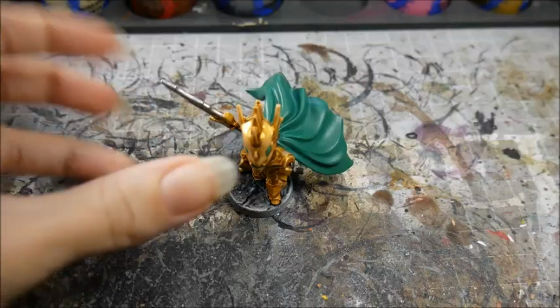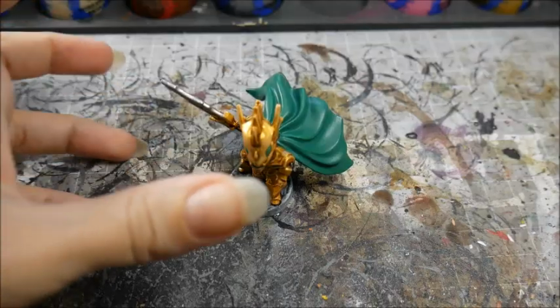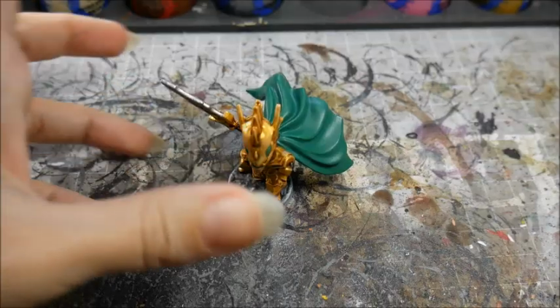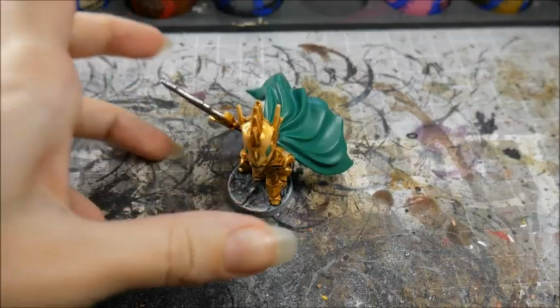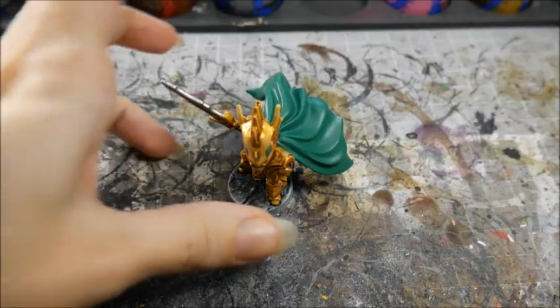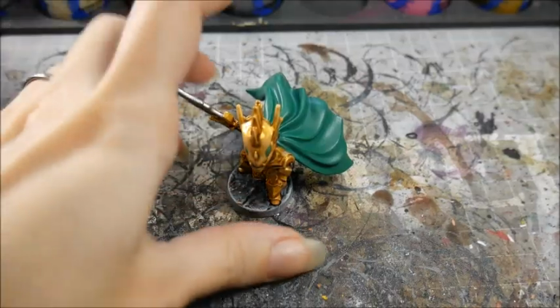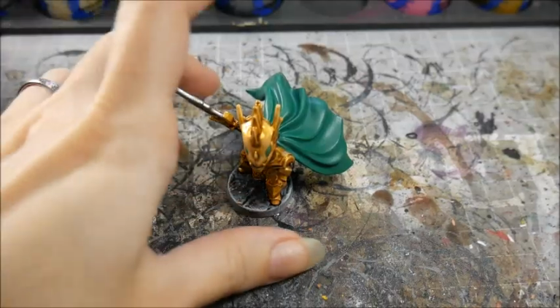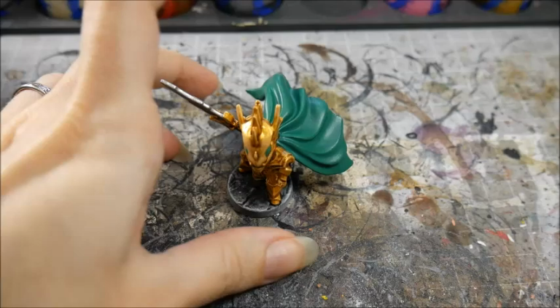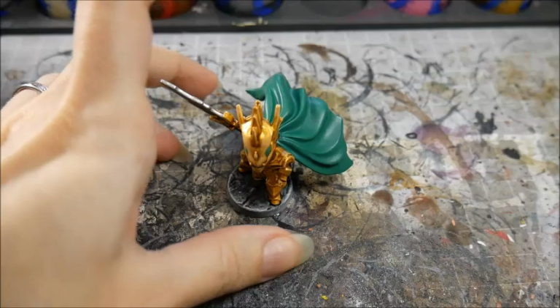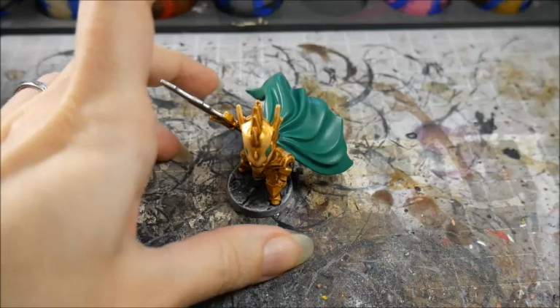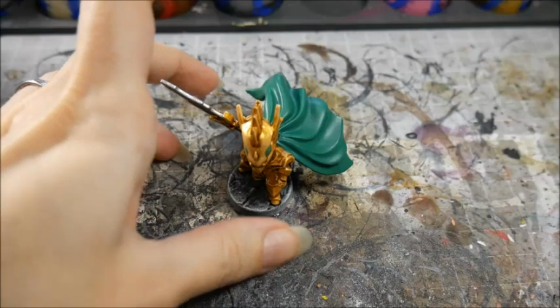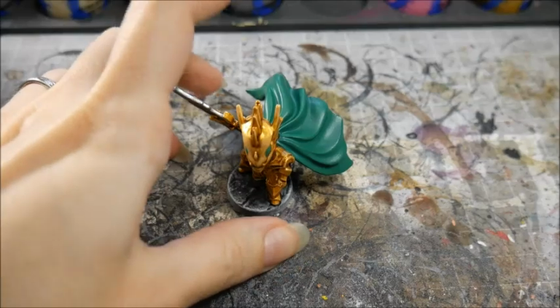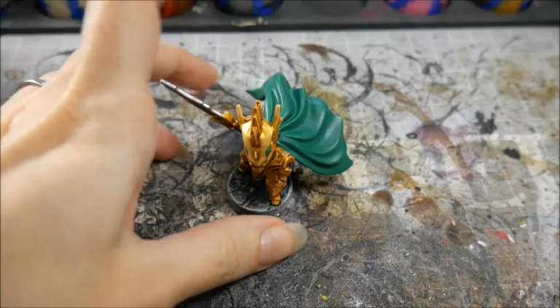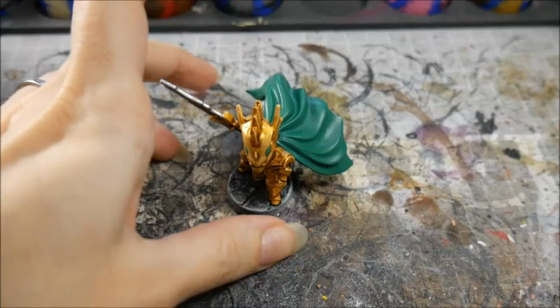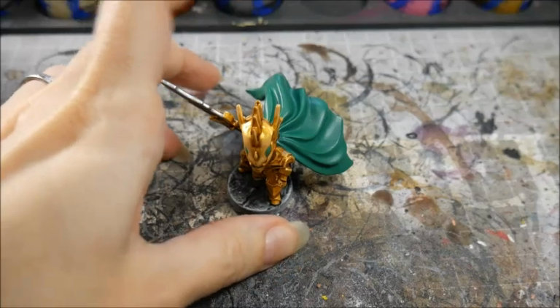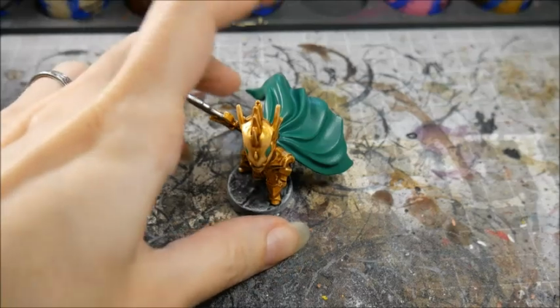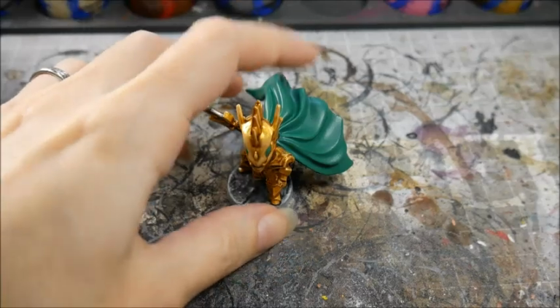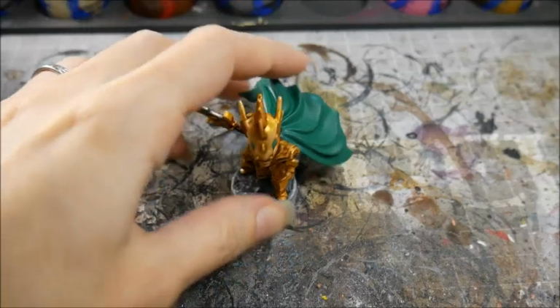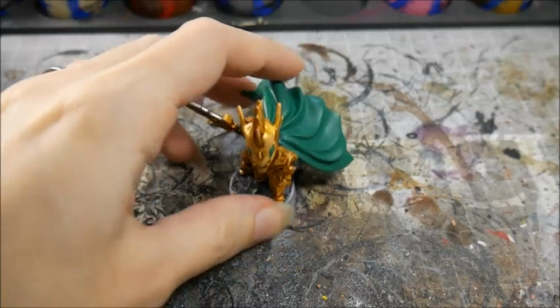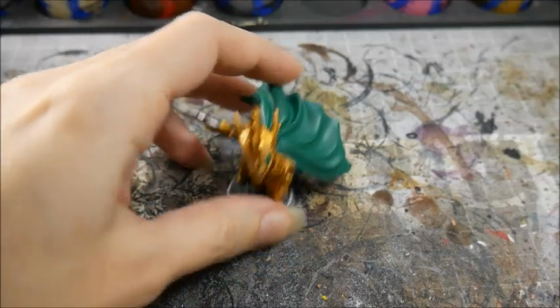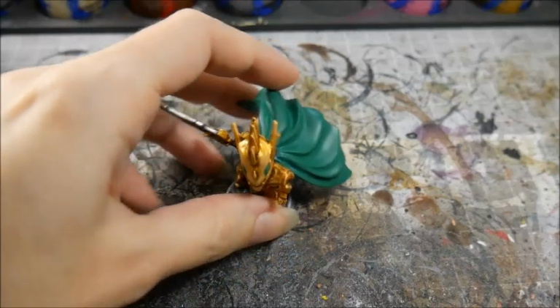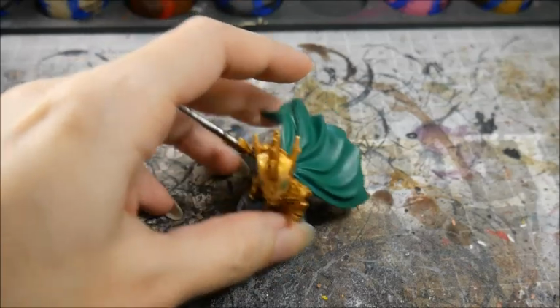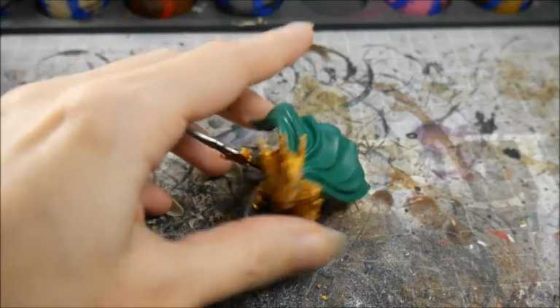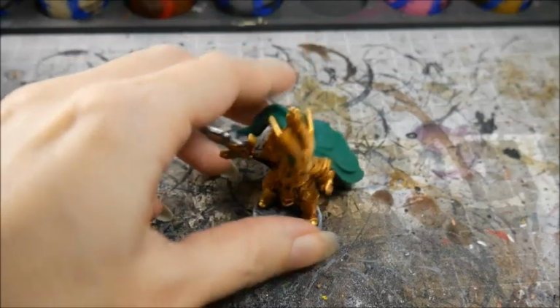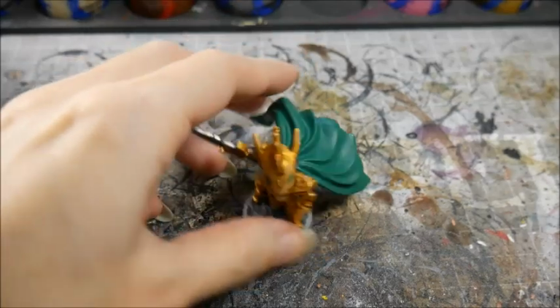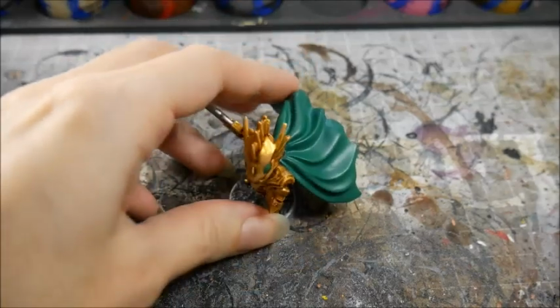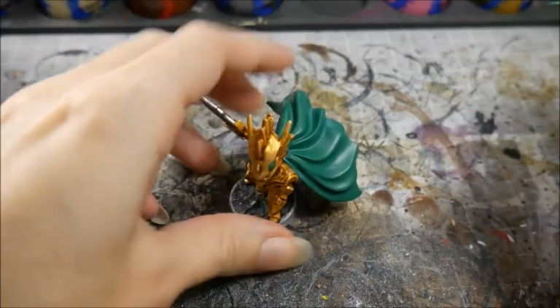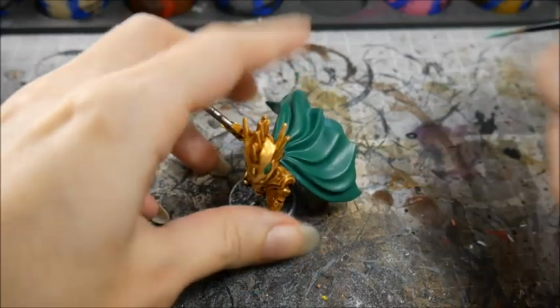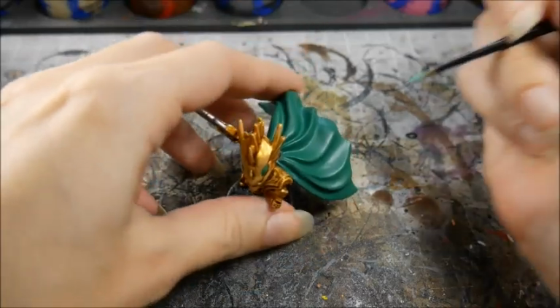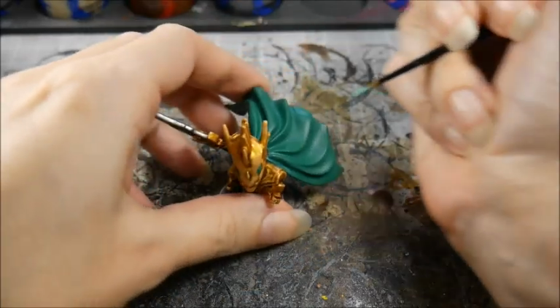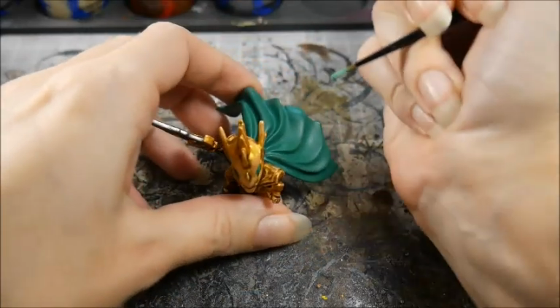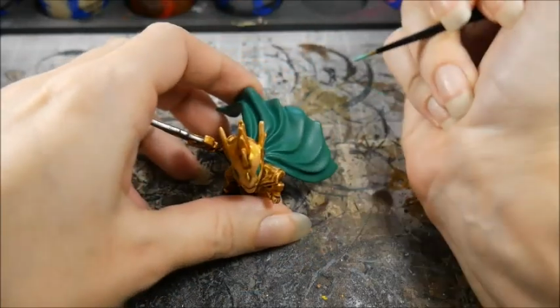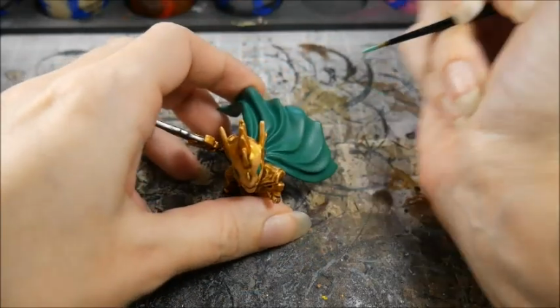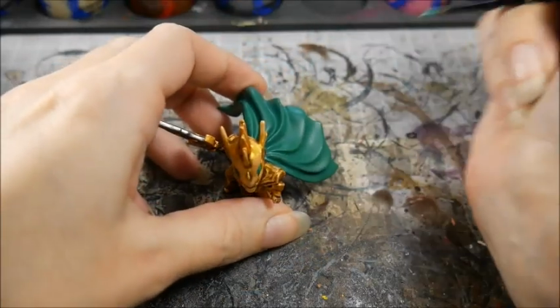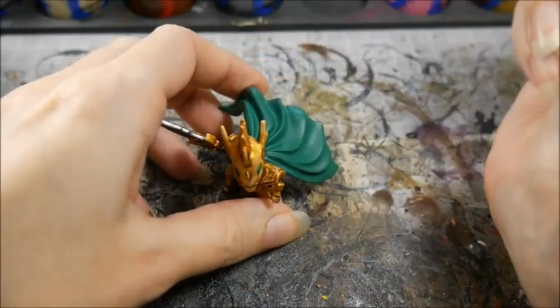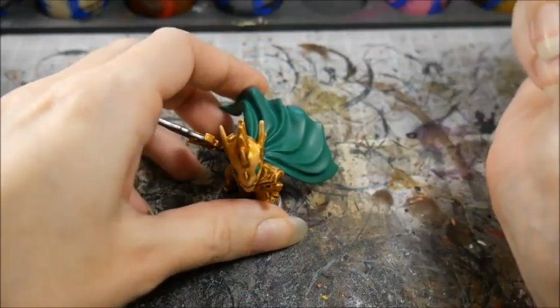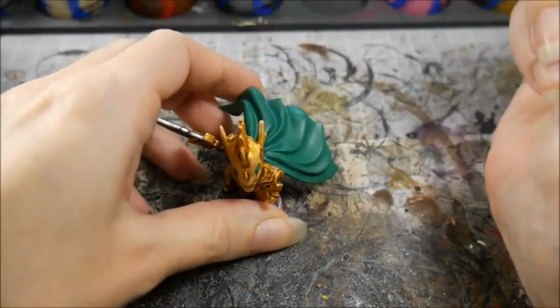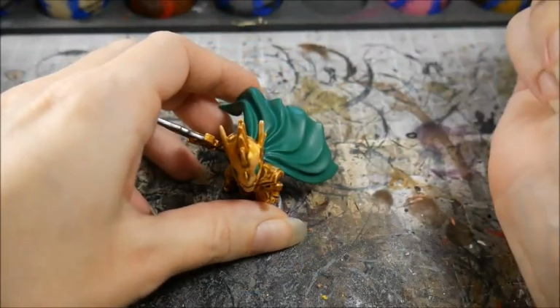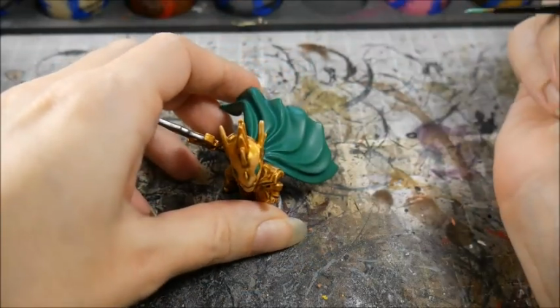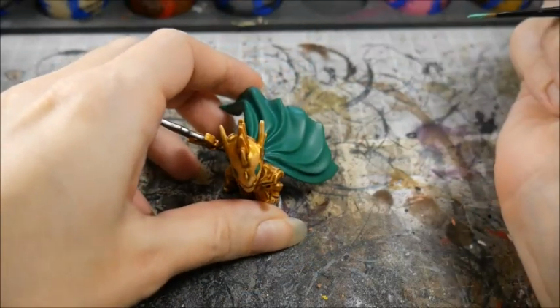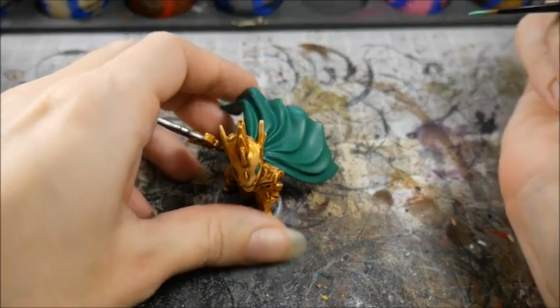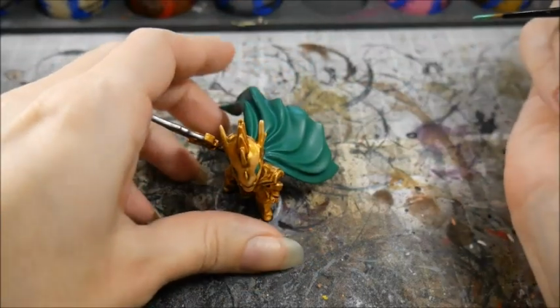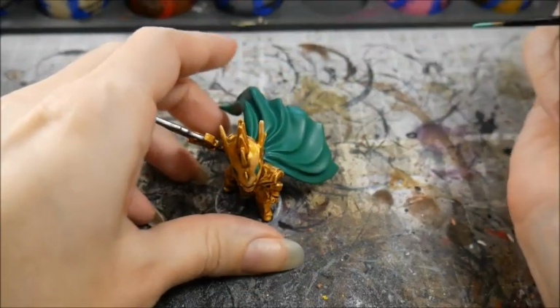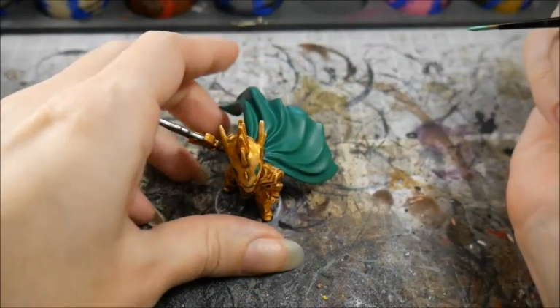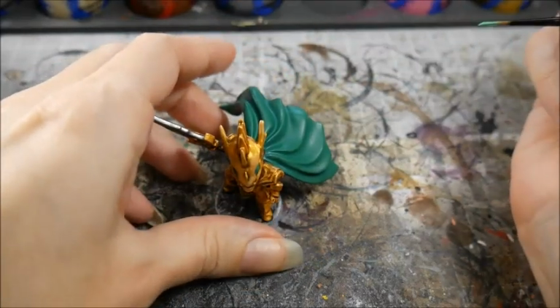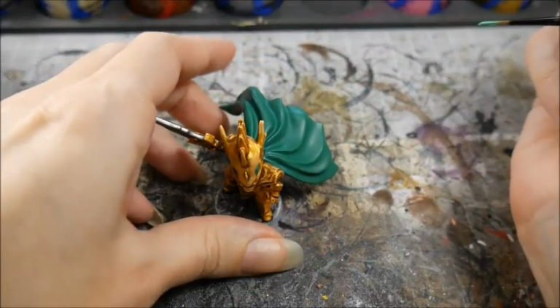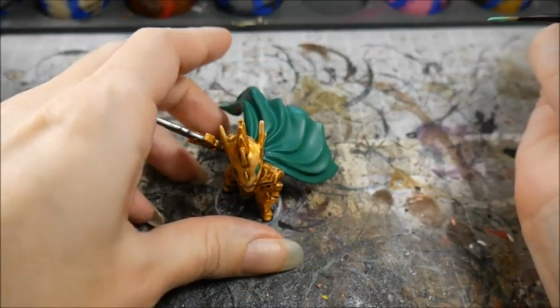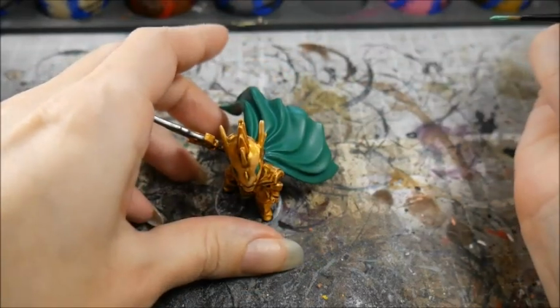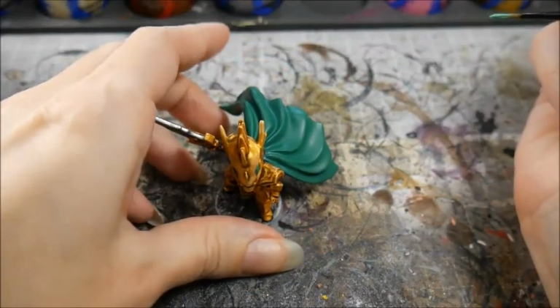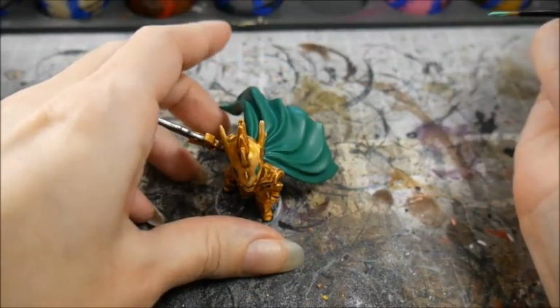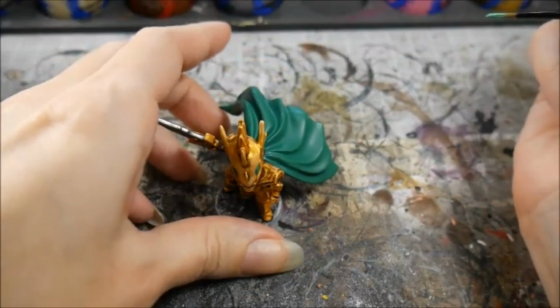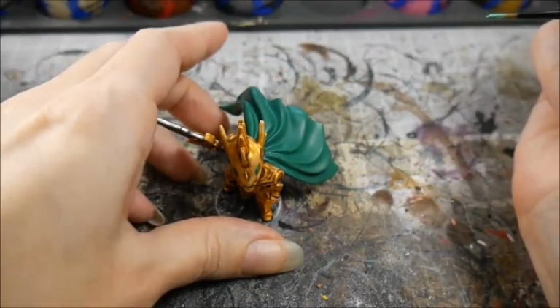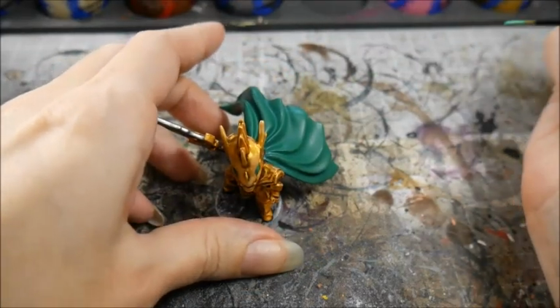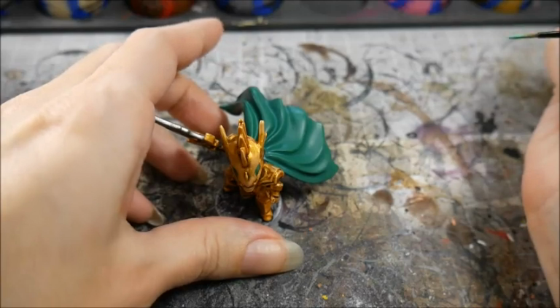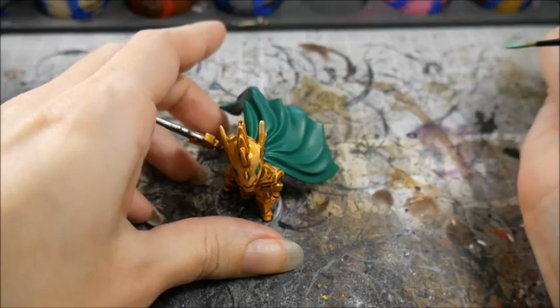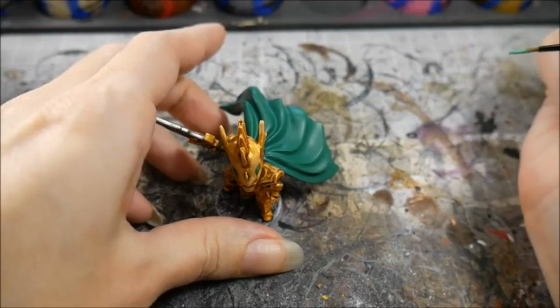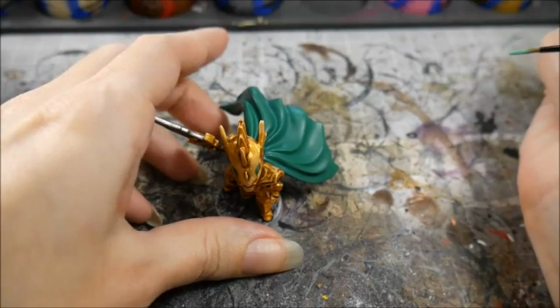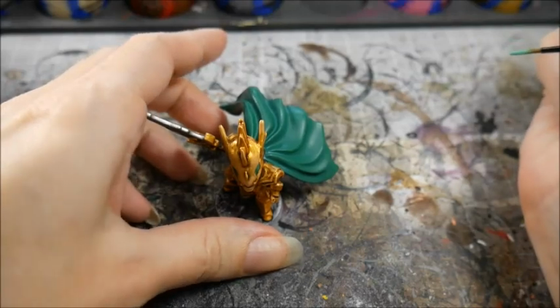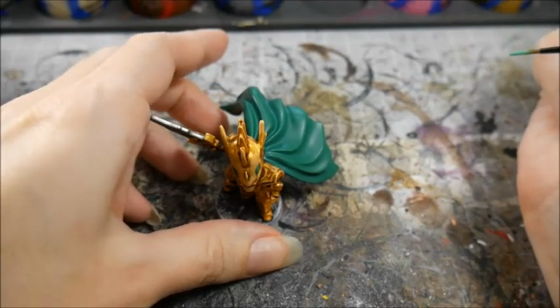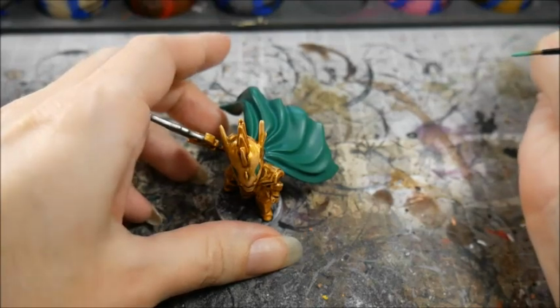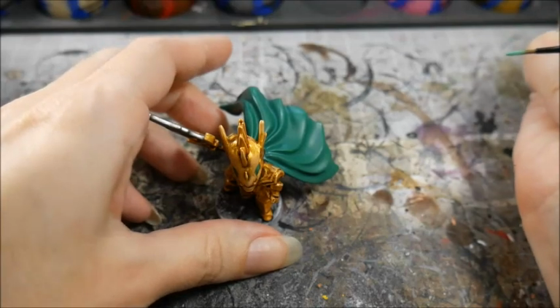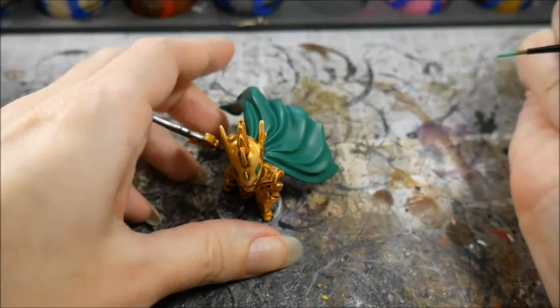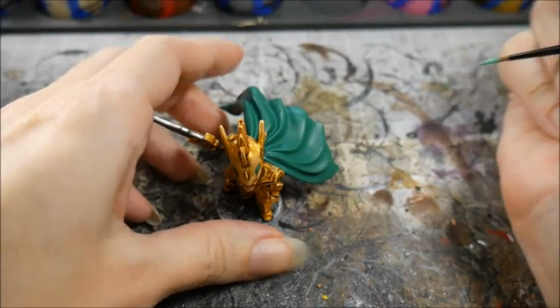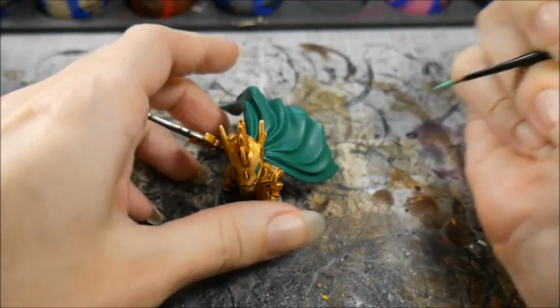Once the base coat has dried, we can start the first layer. A common mistake beginners make is choosing a color significantly lighter than the base coat.